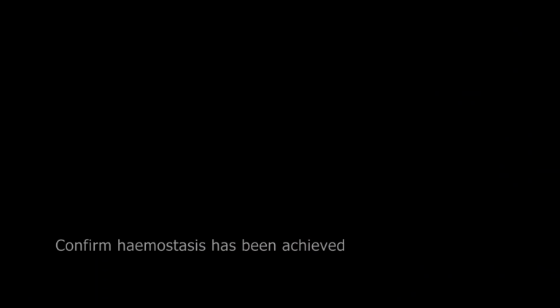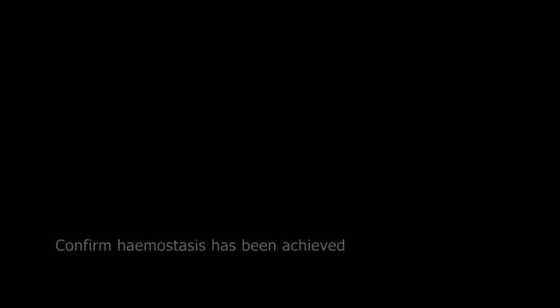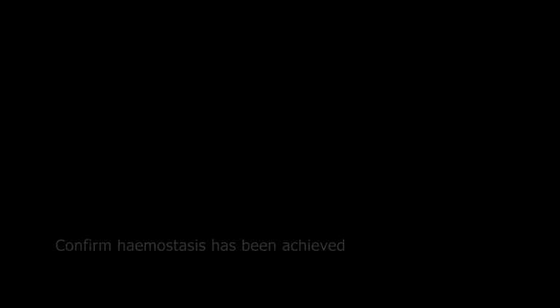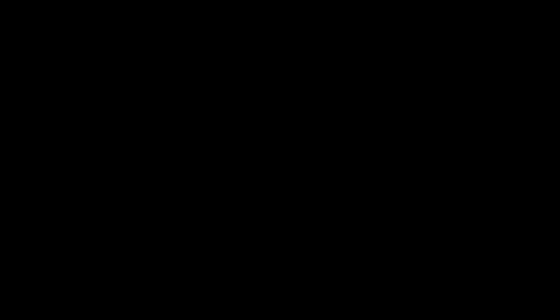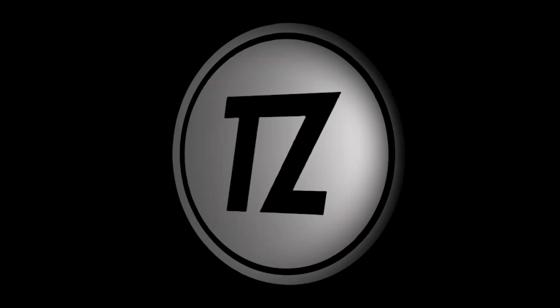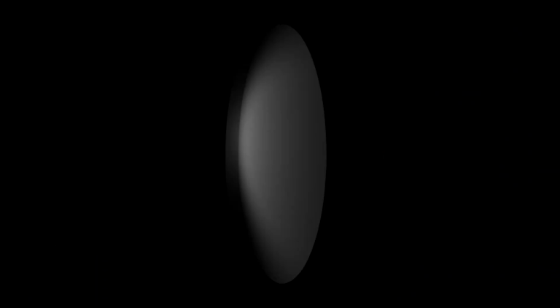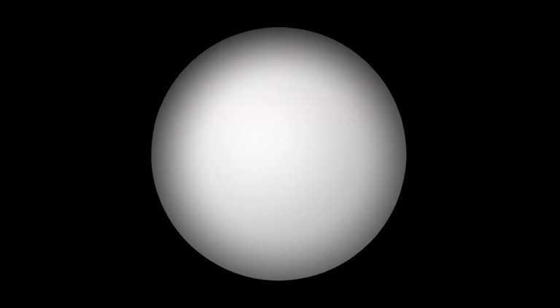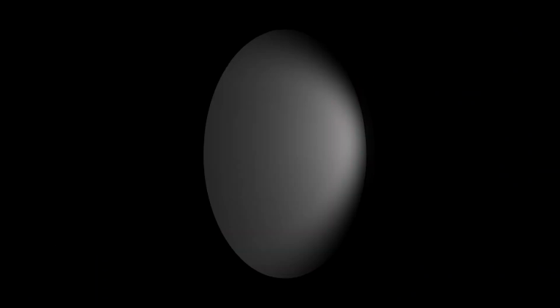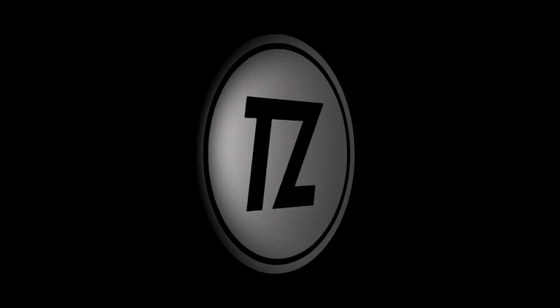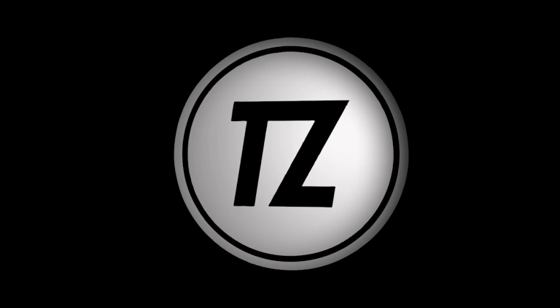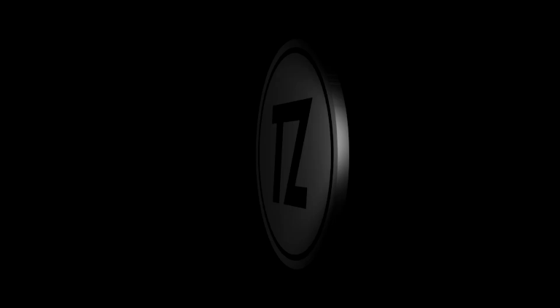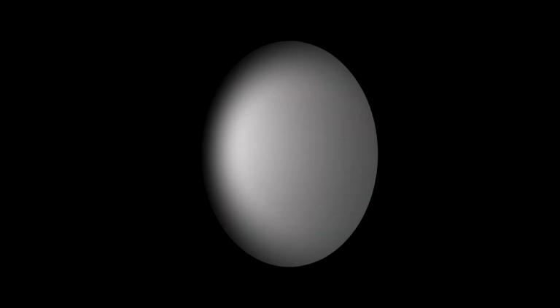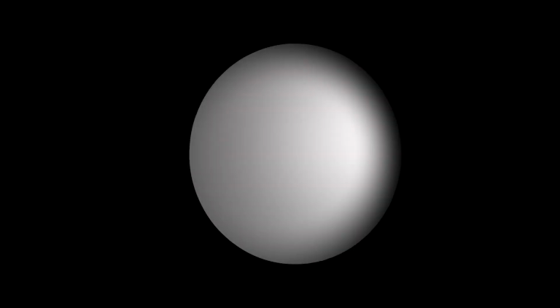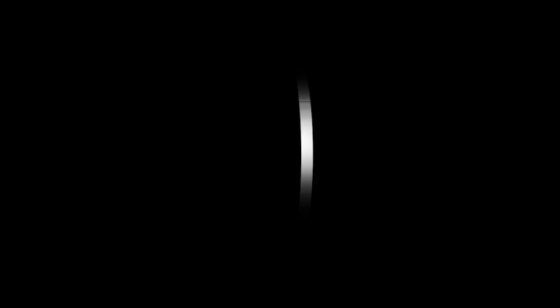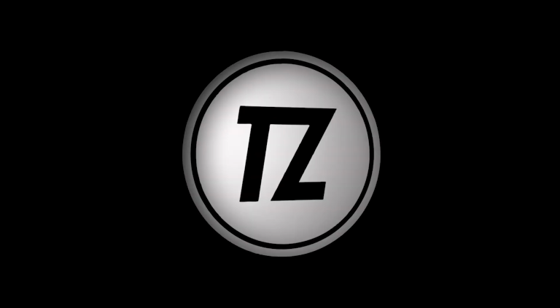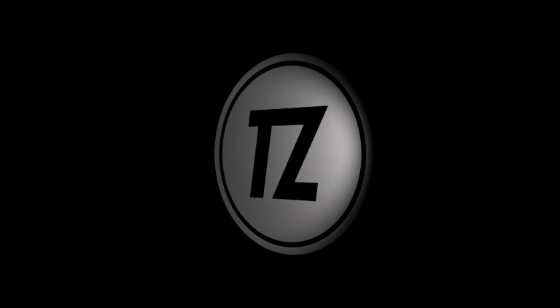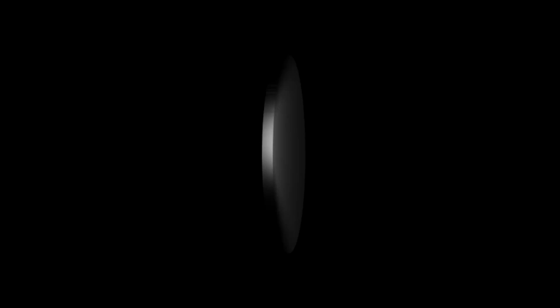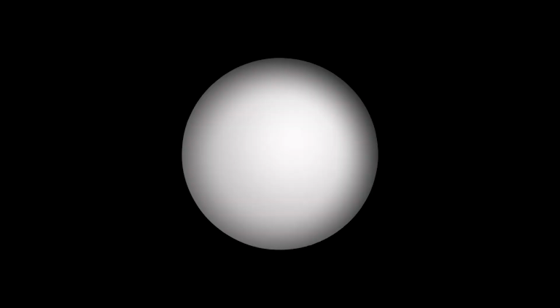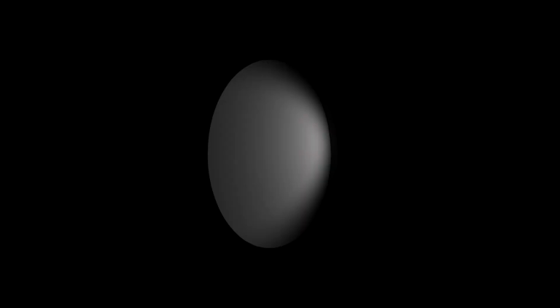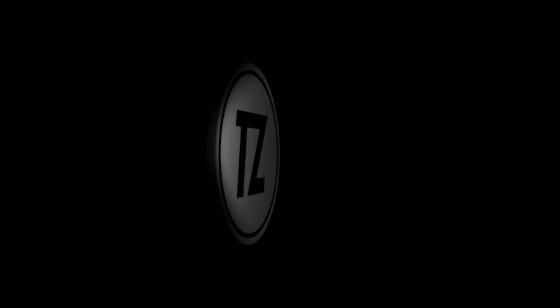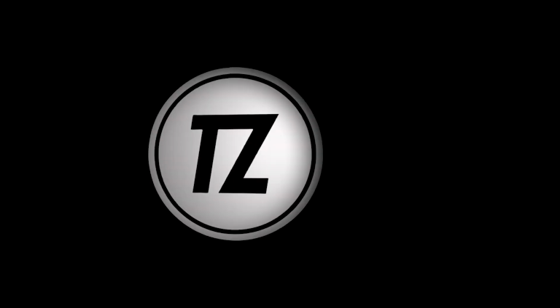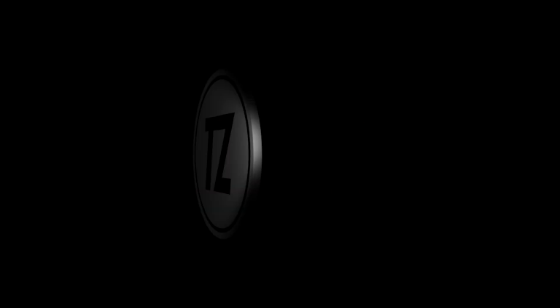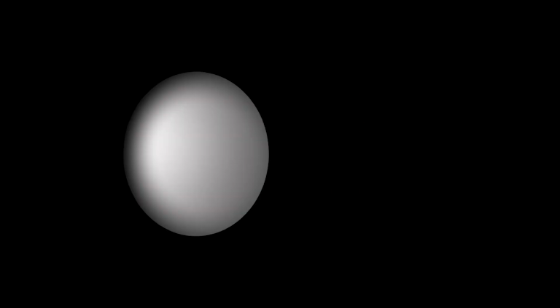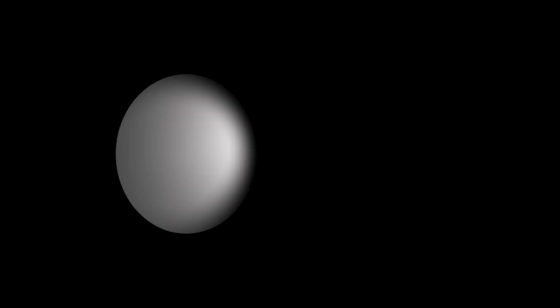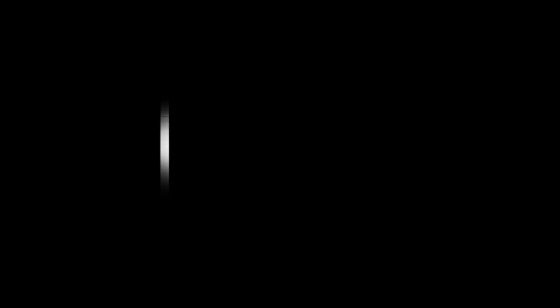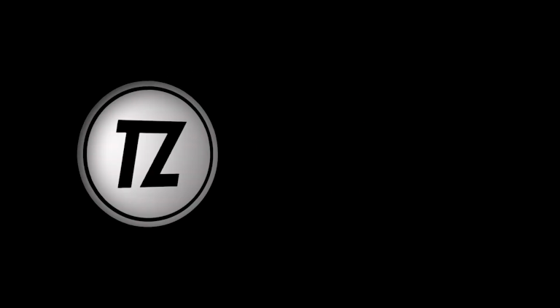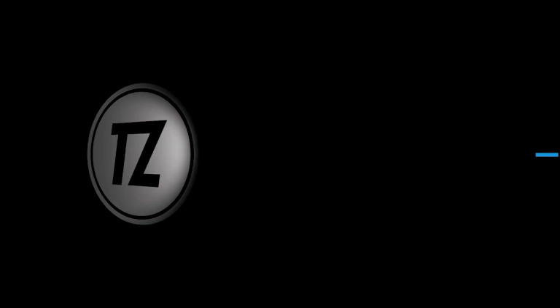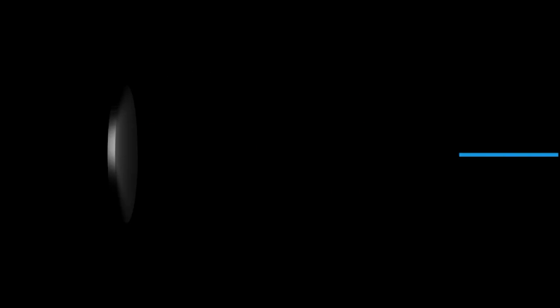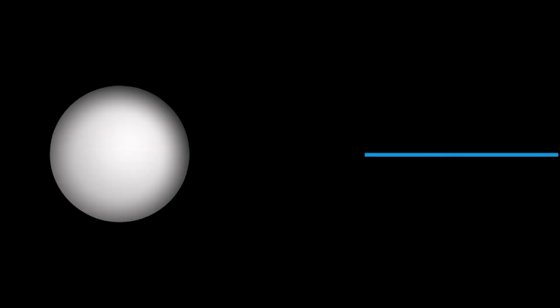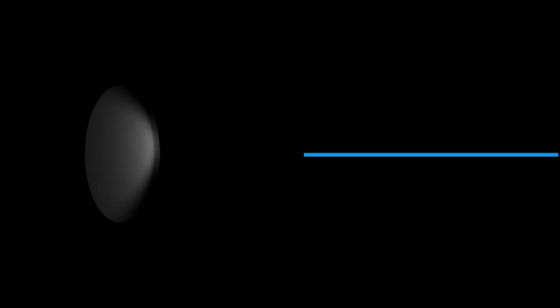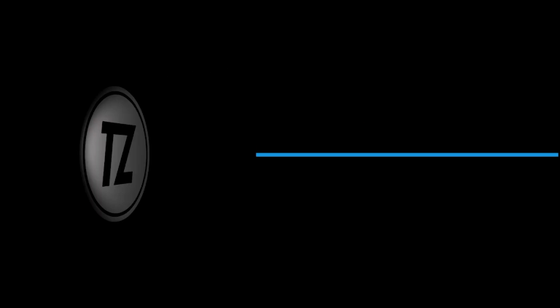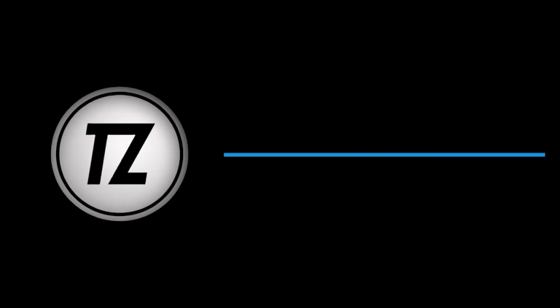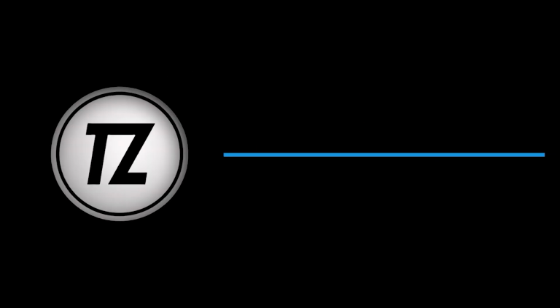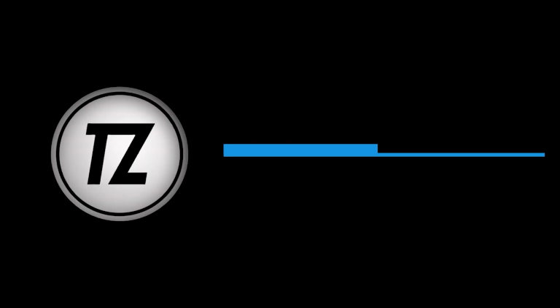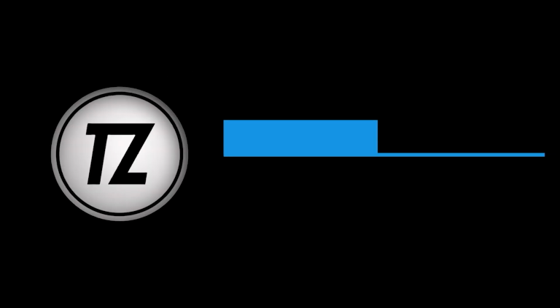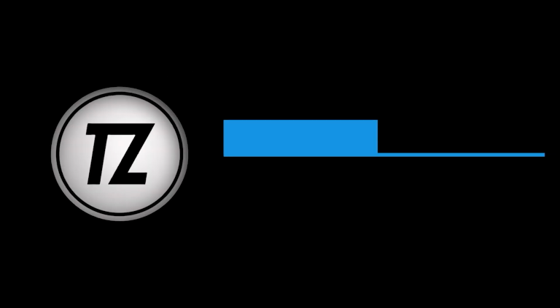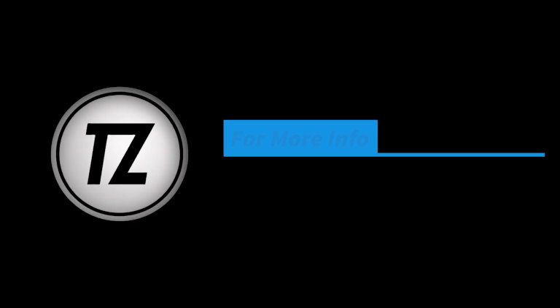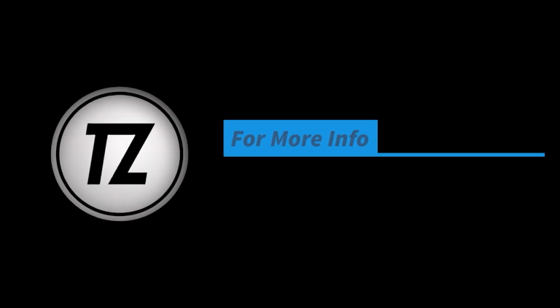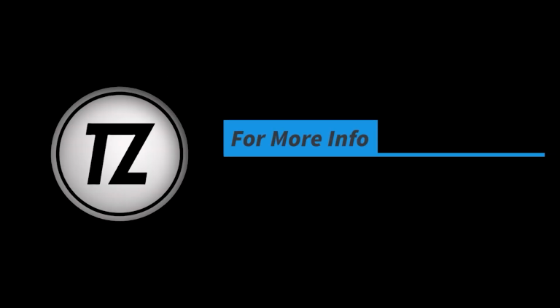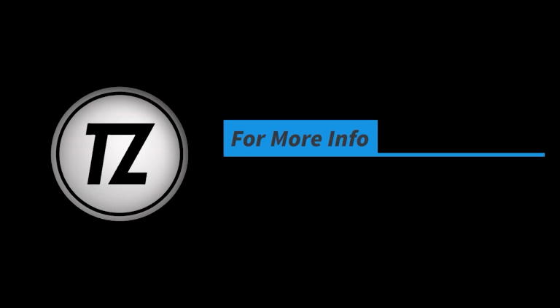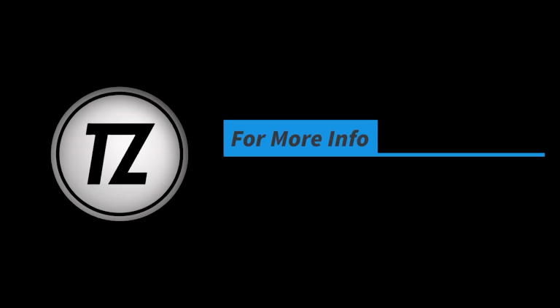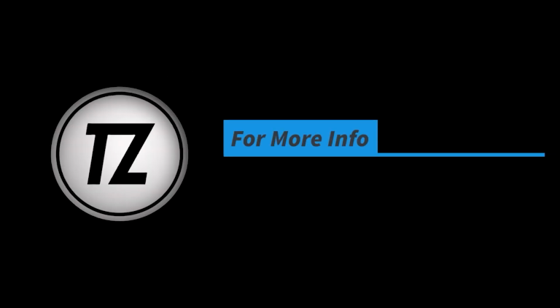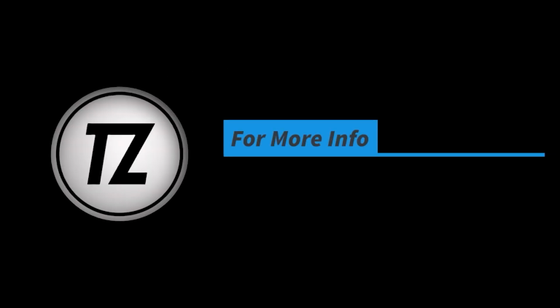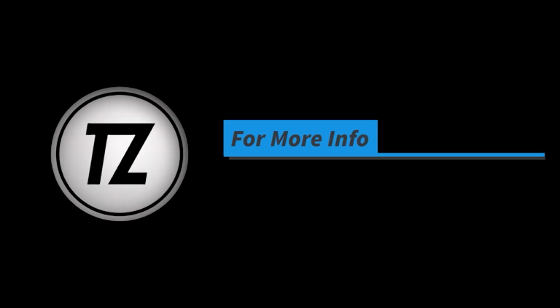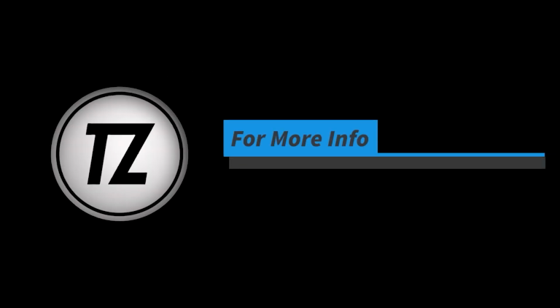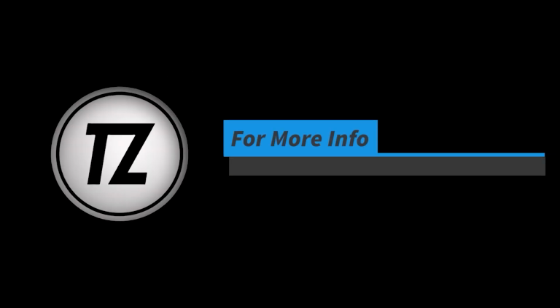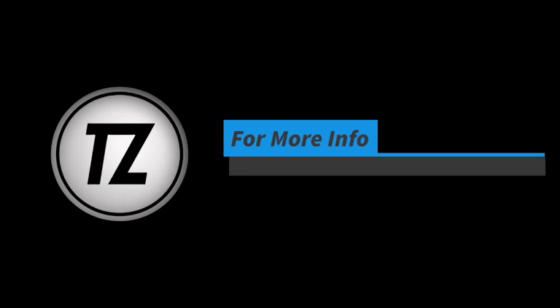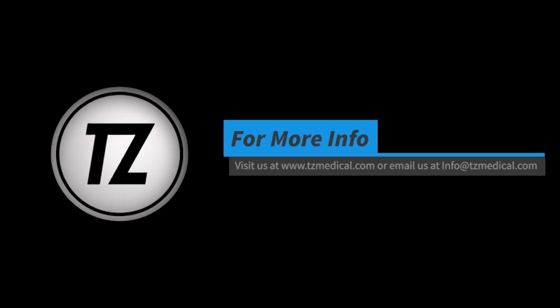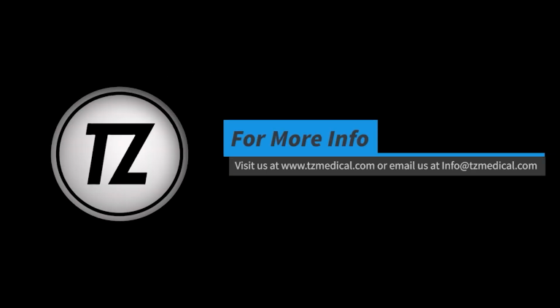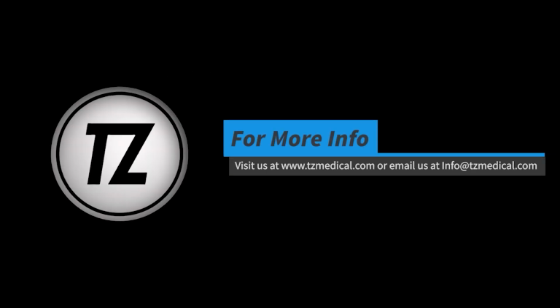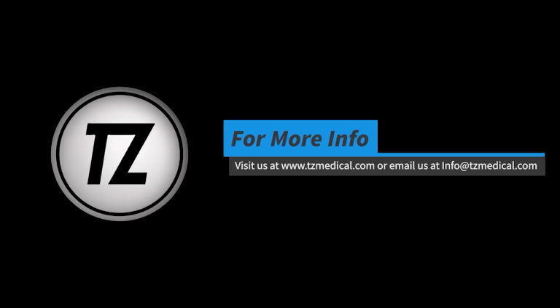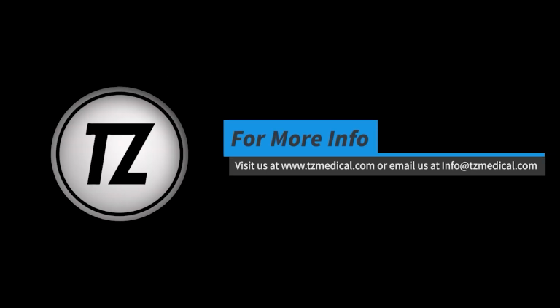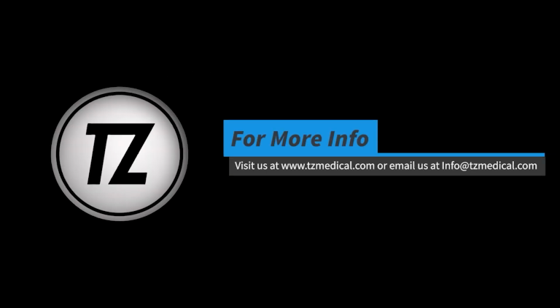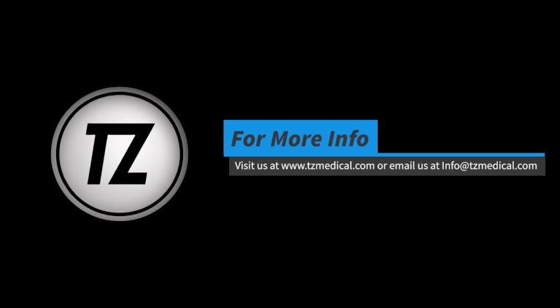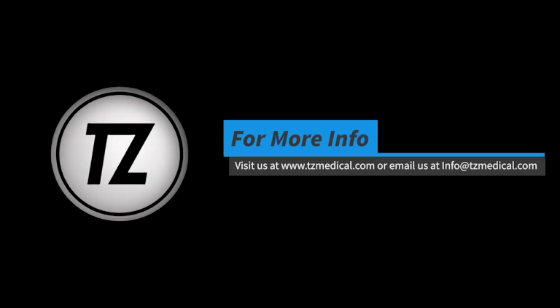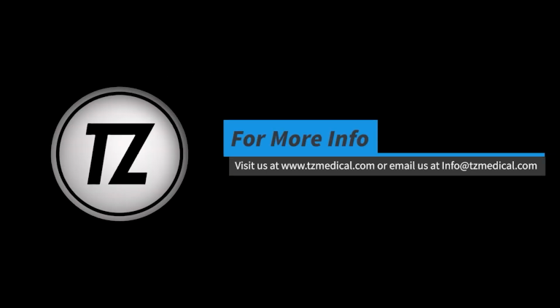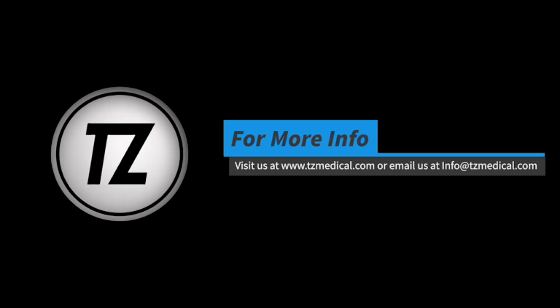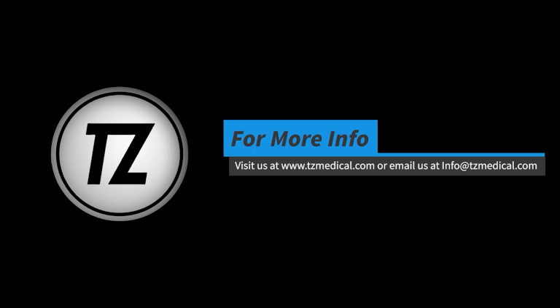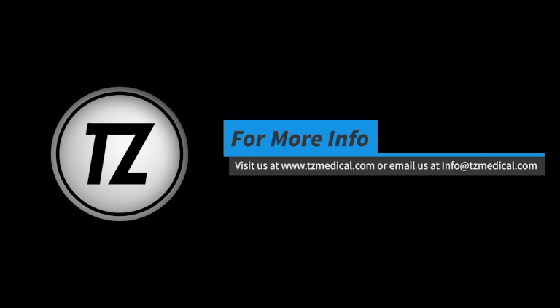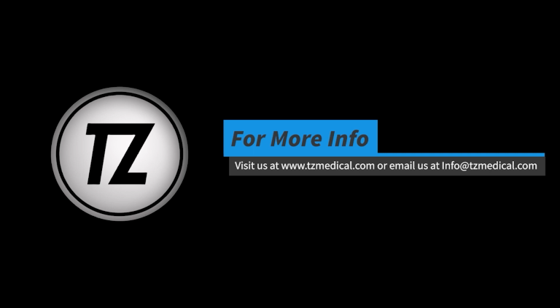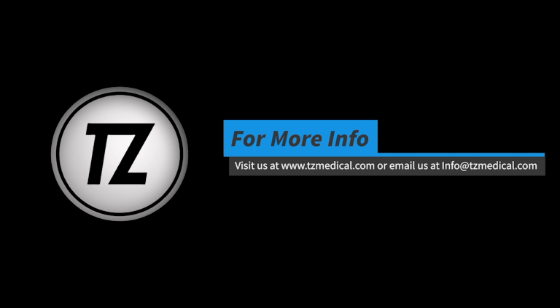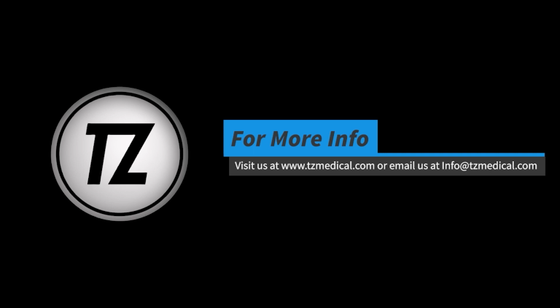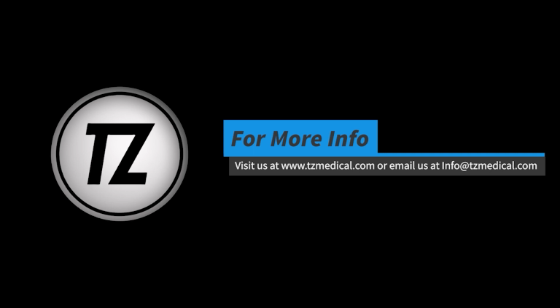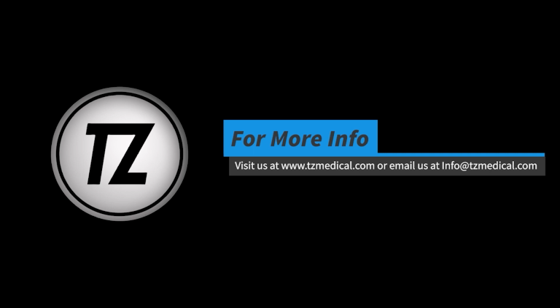To receive more information or to set up an evaluation, please visit tzmedical.com or contact your local representative.